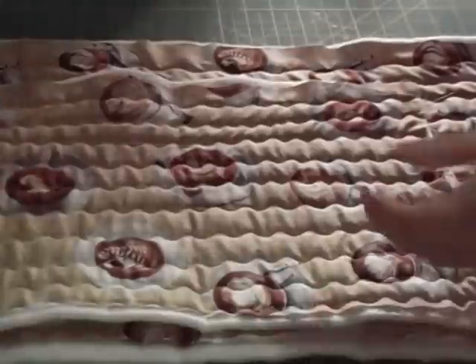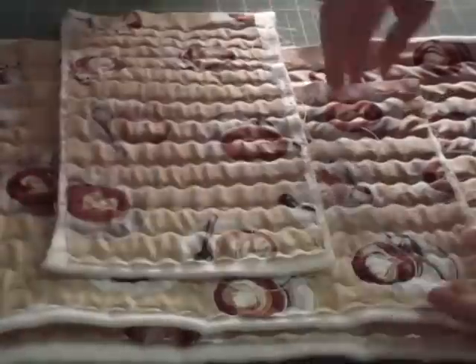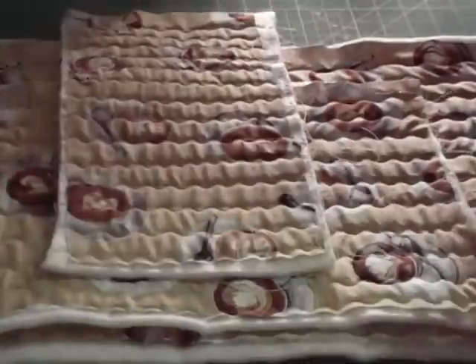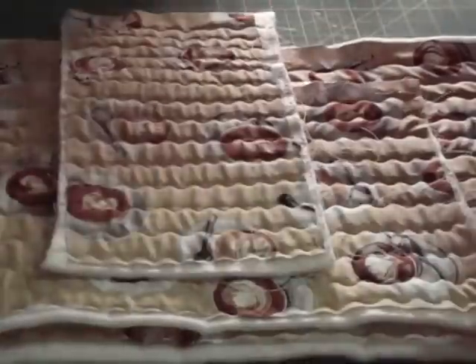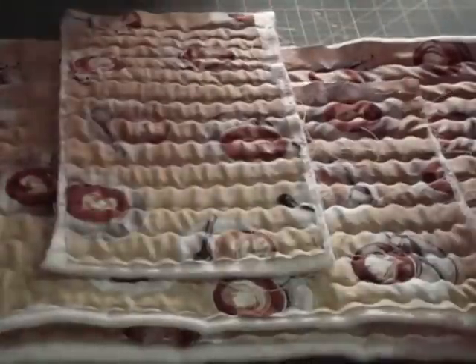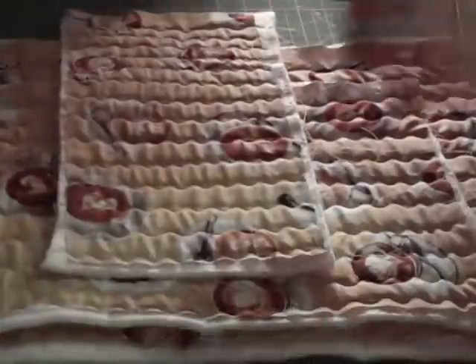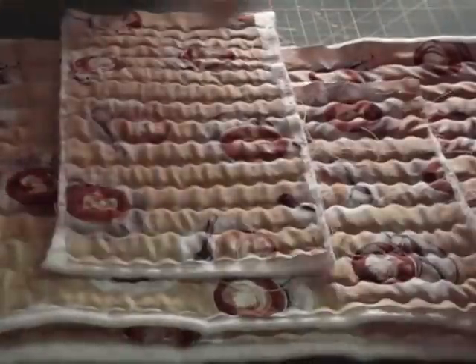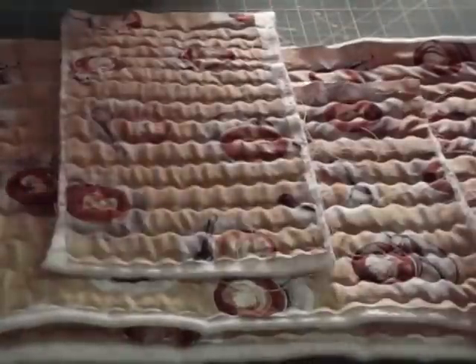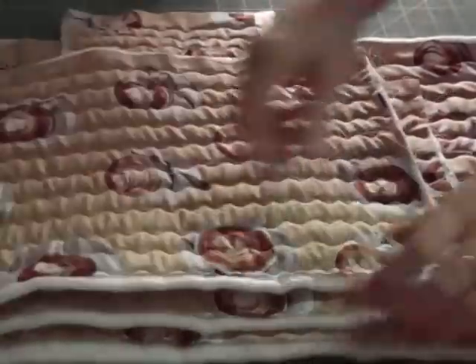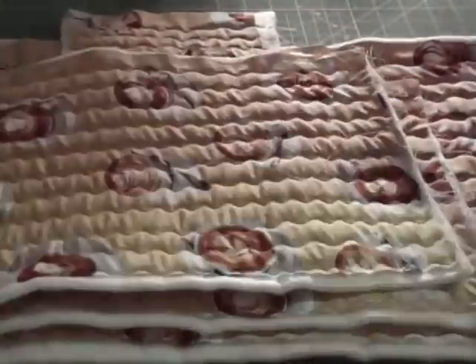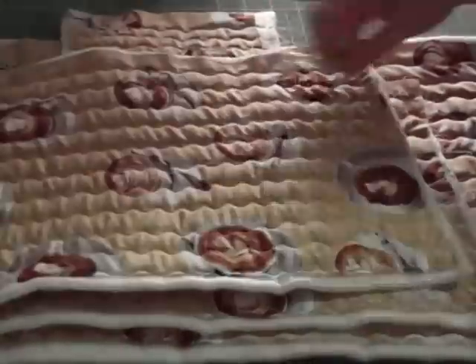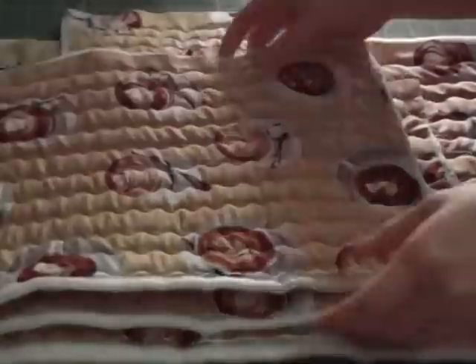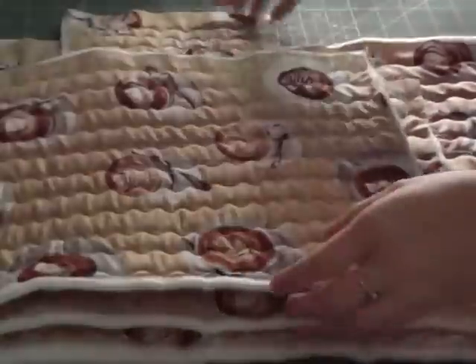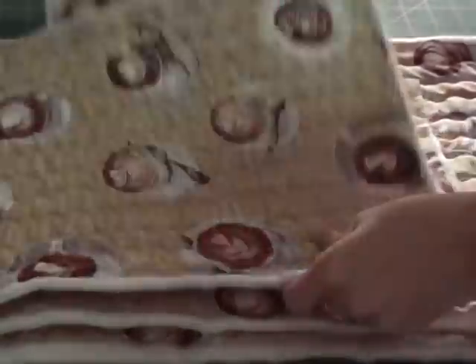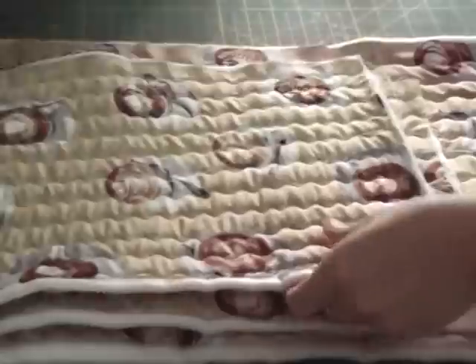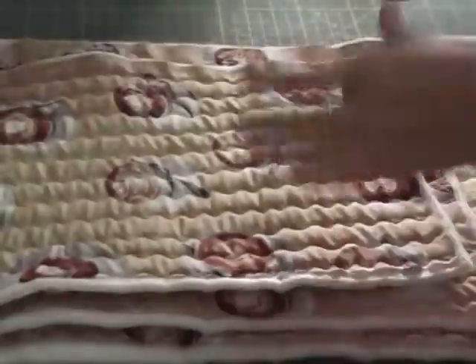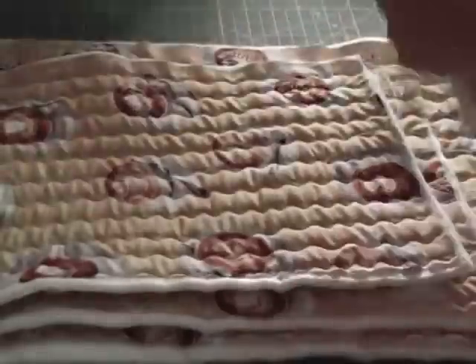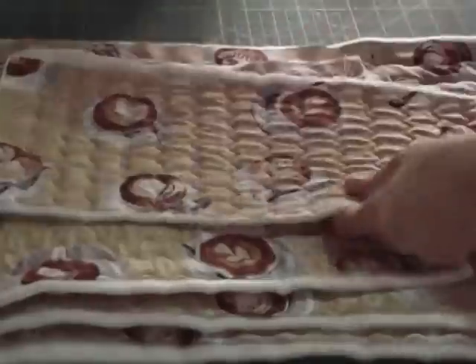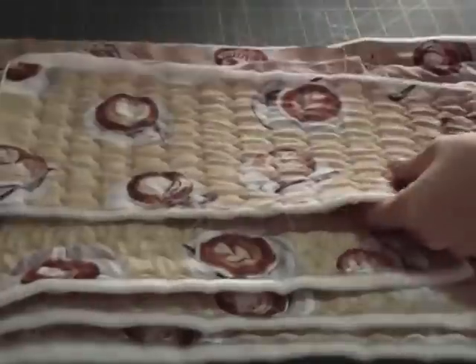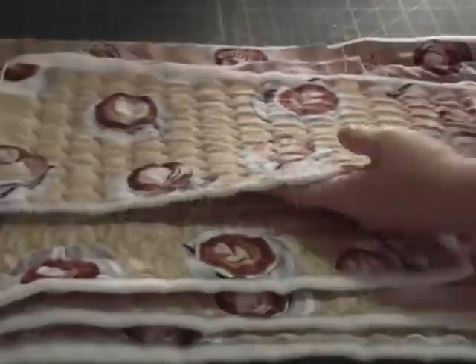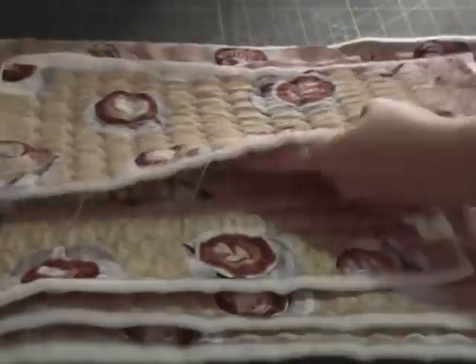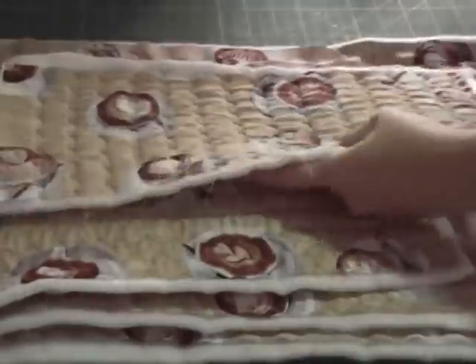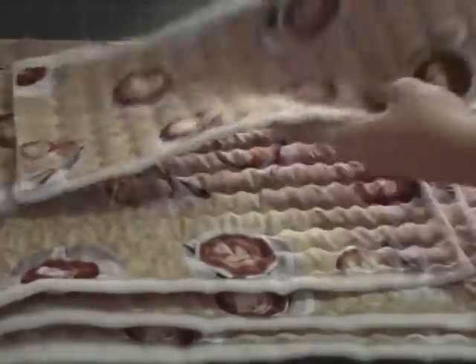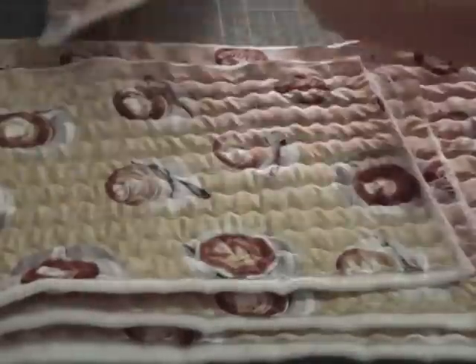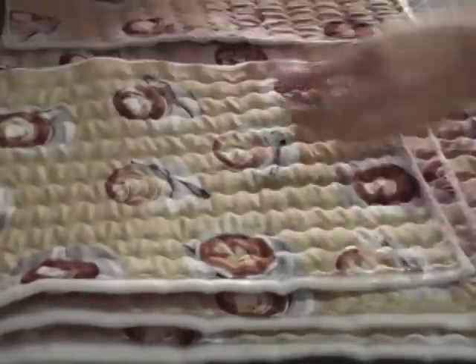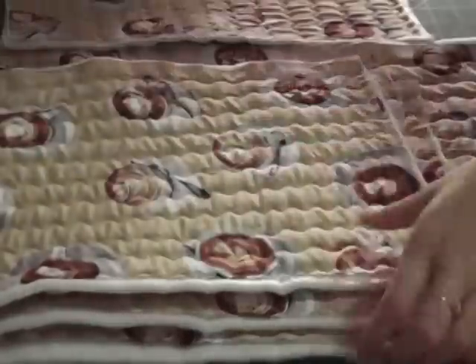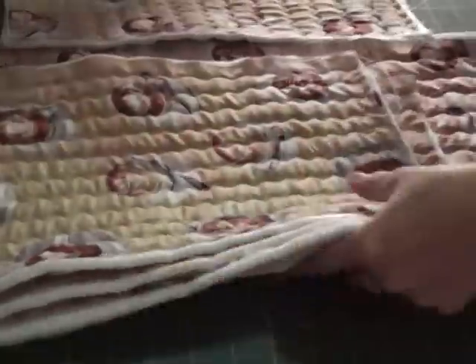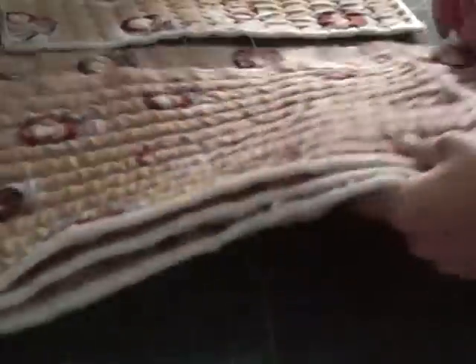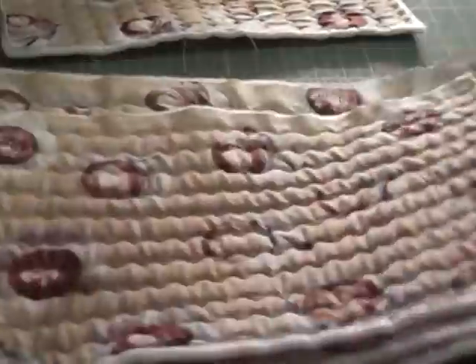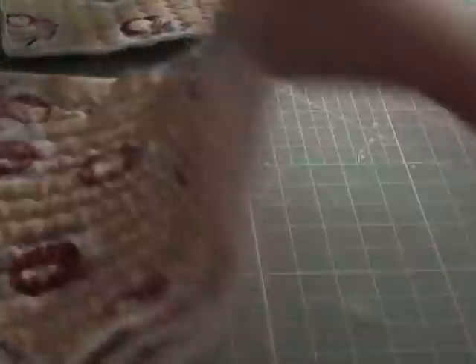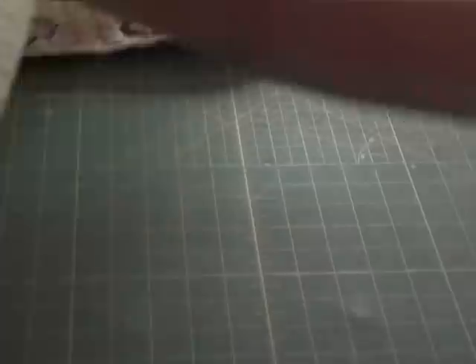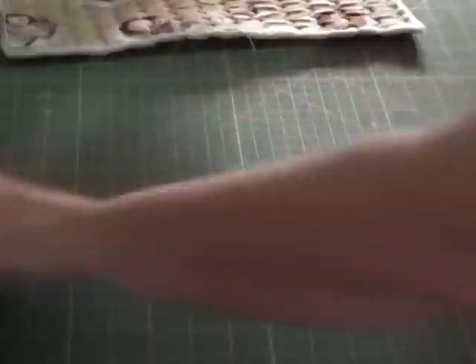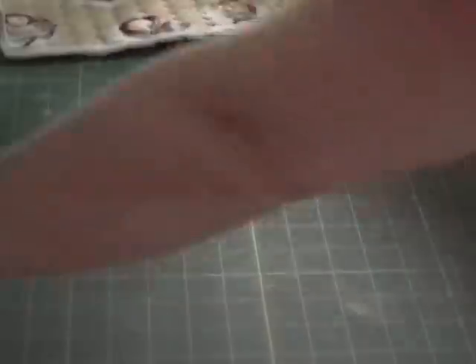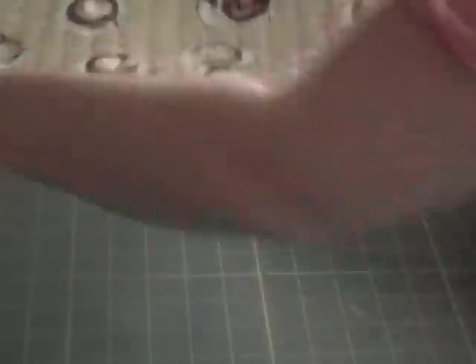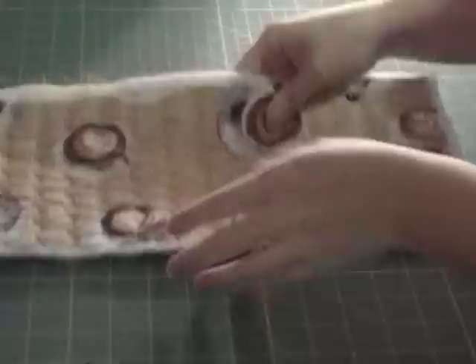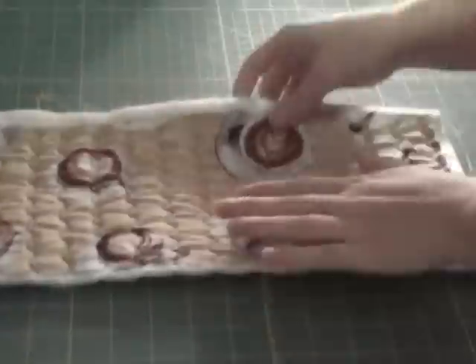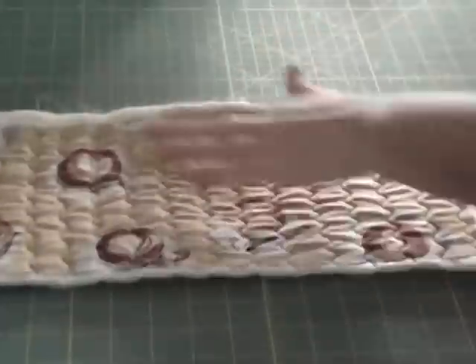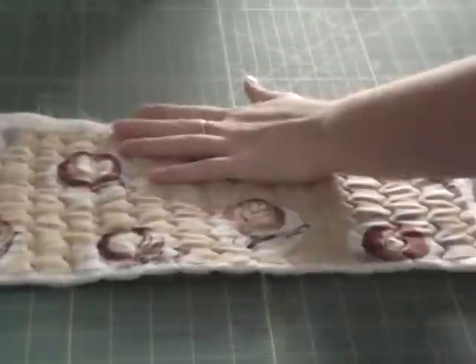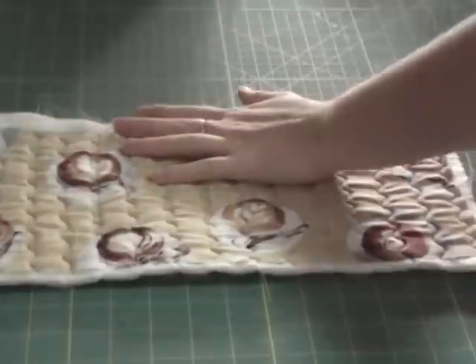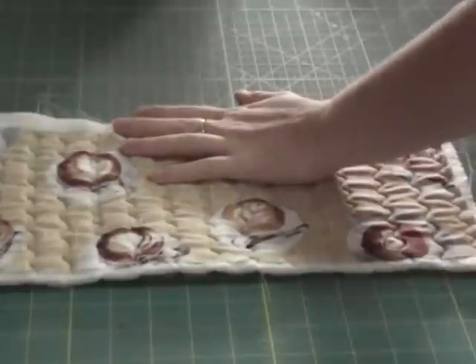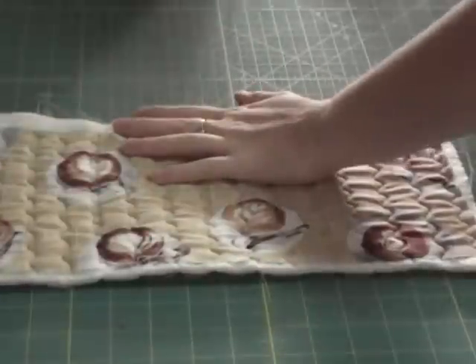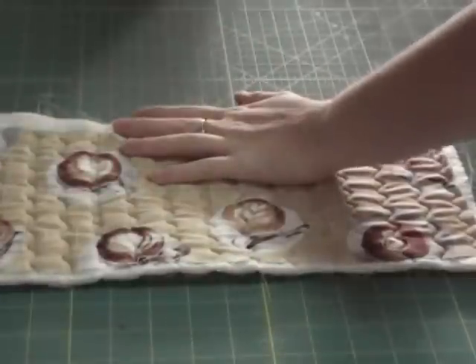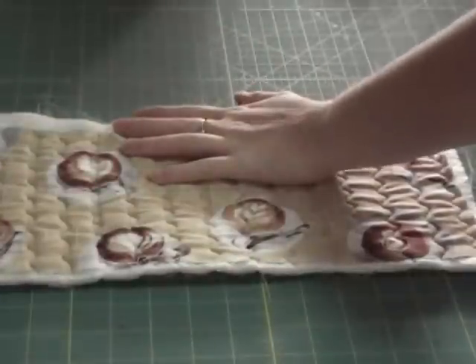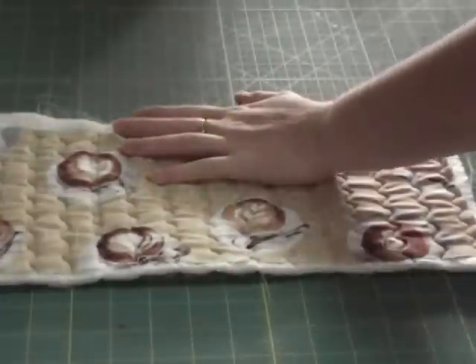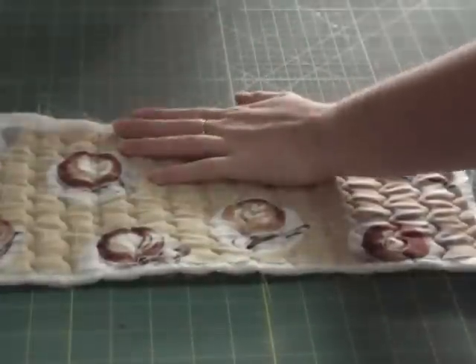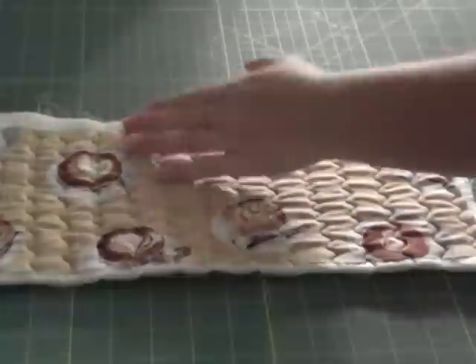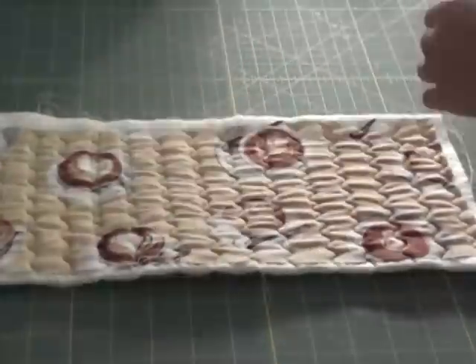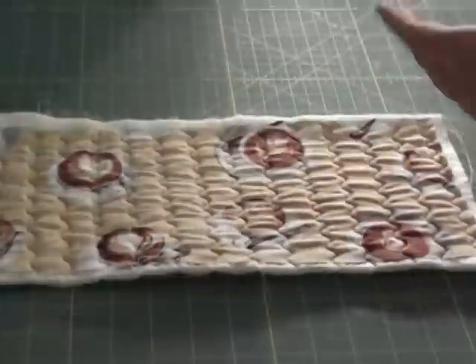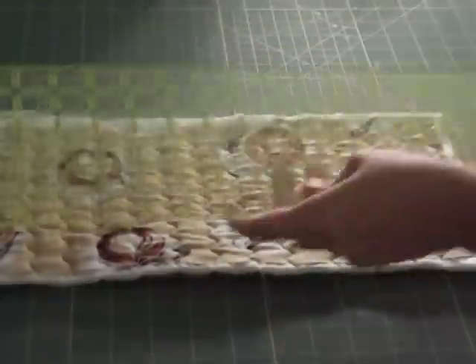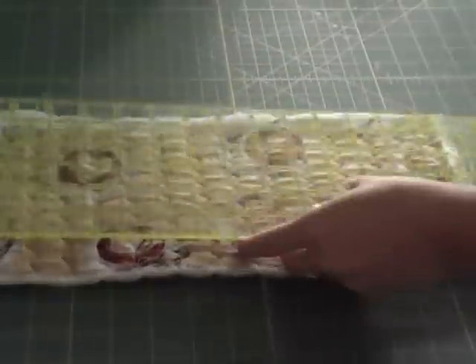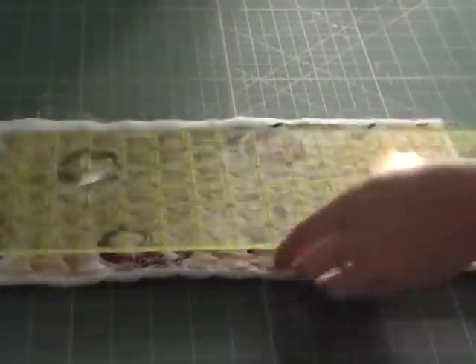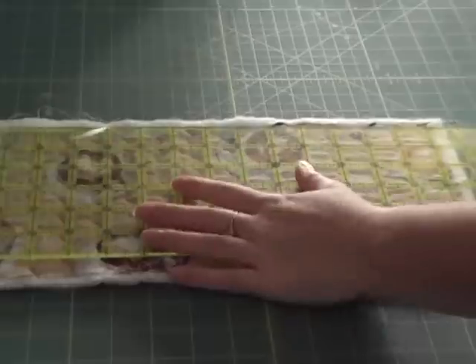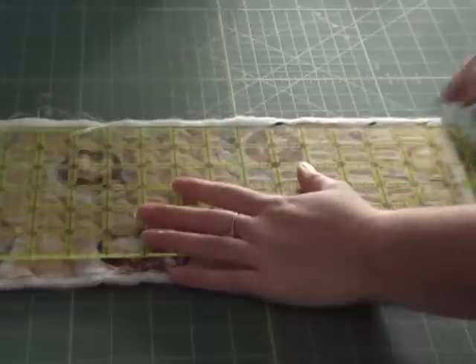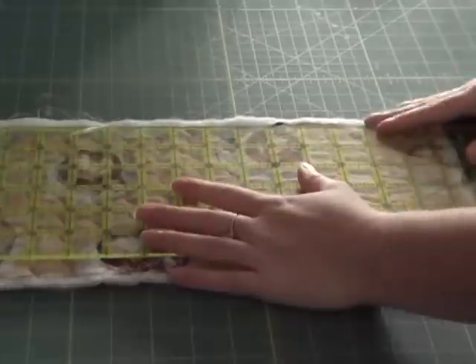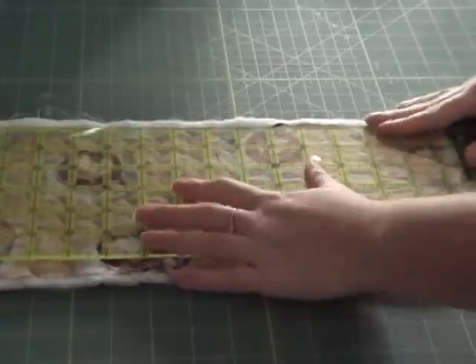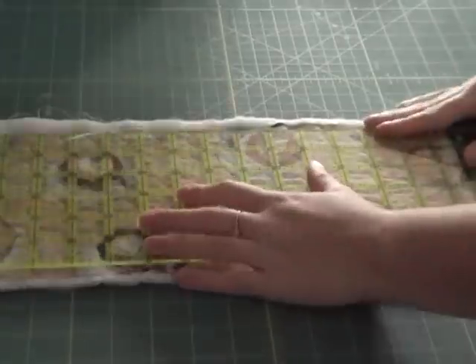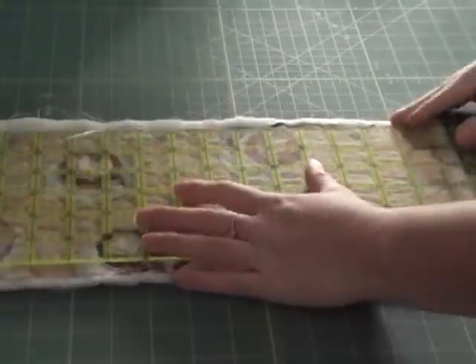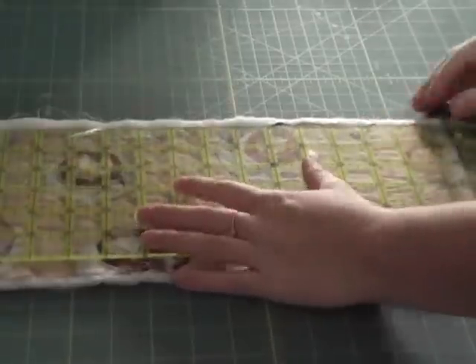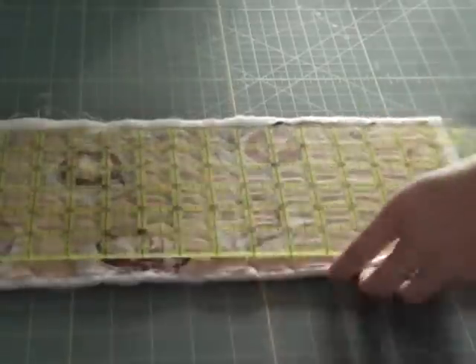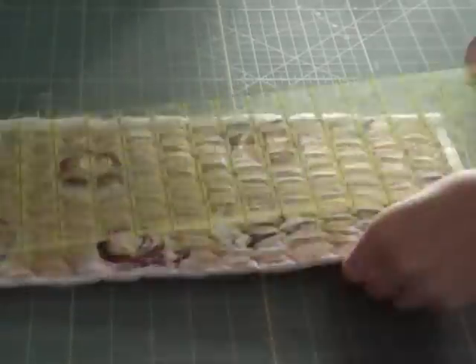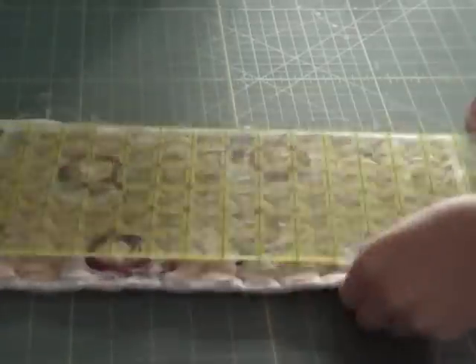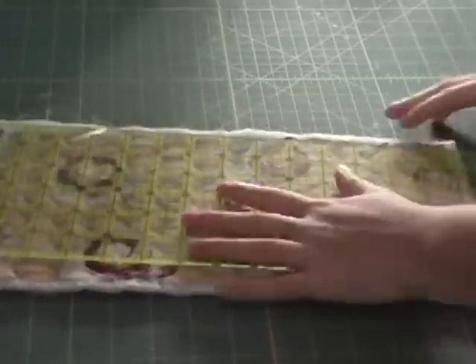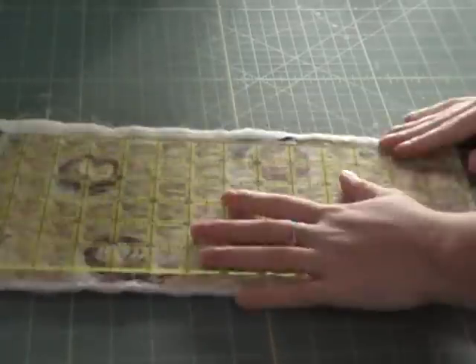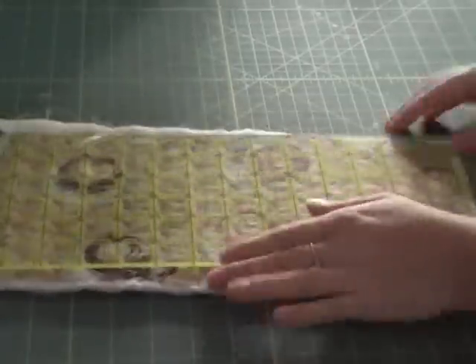As you can see, all my fabrics have been quilted together. Now I'm gonna trim up the sides and even them out.